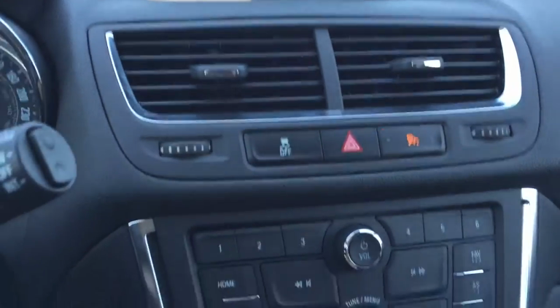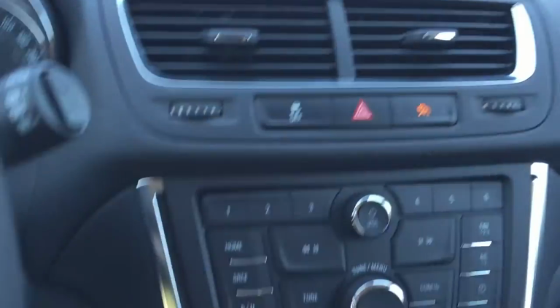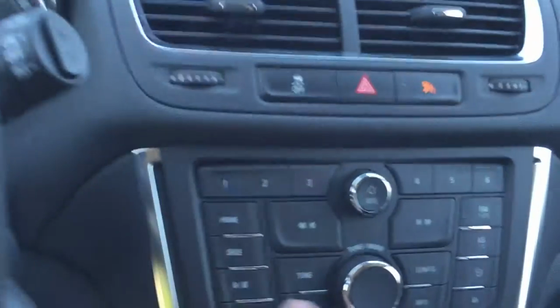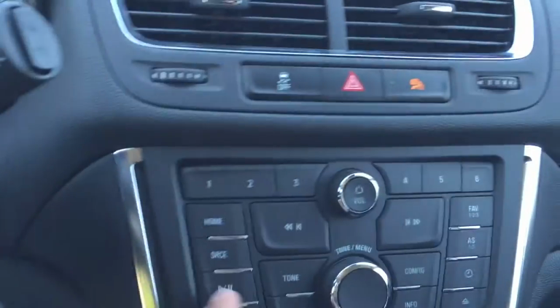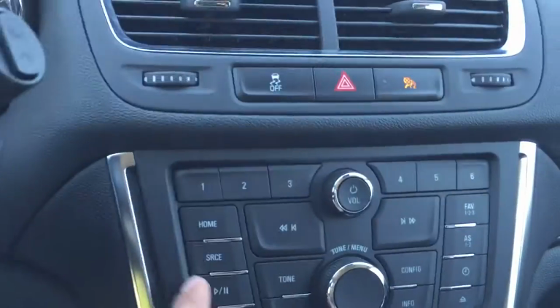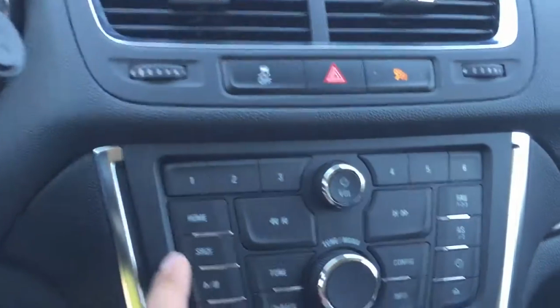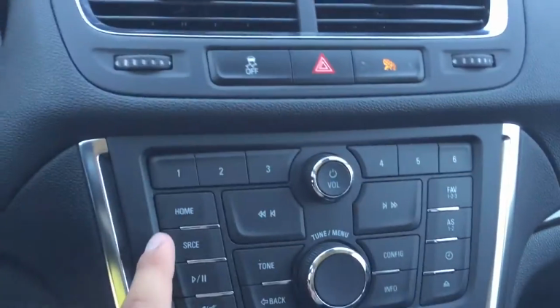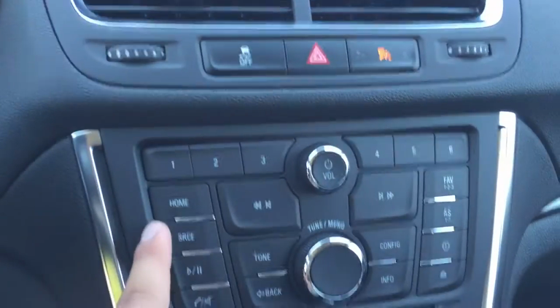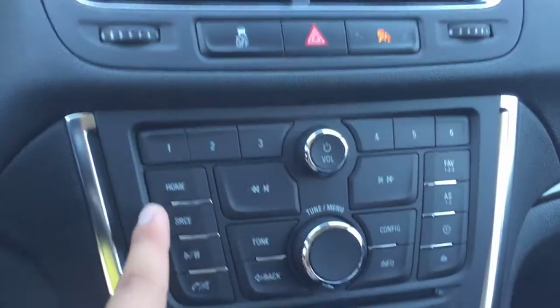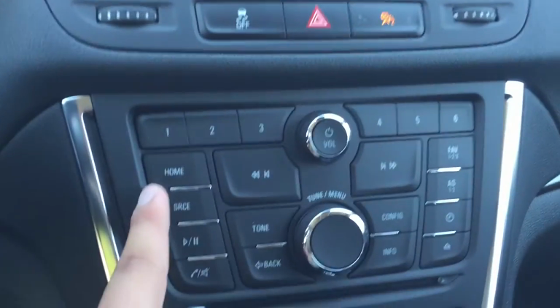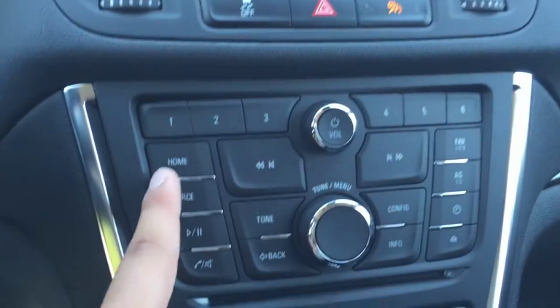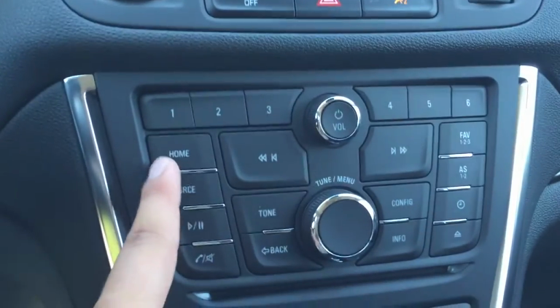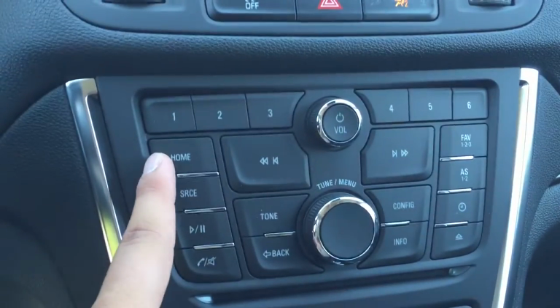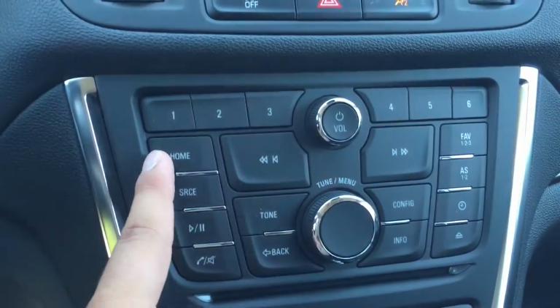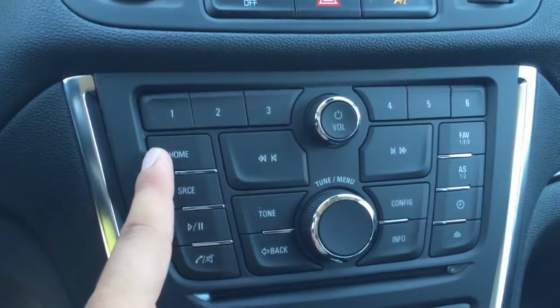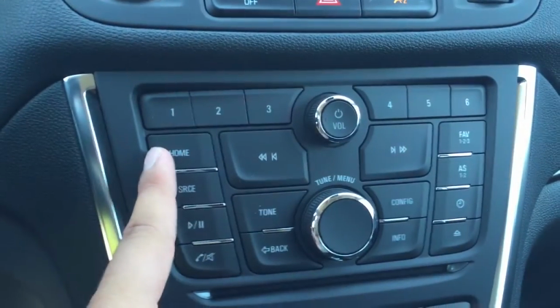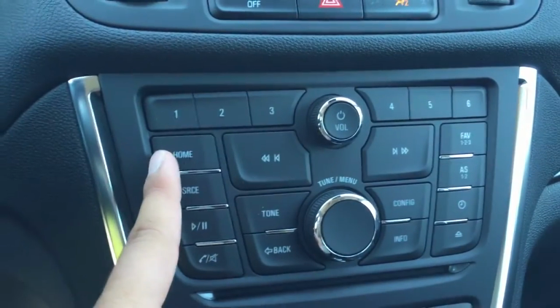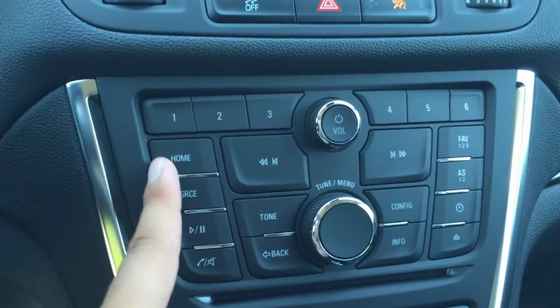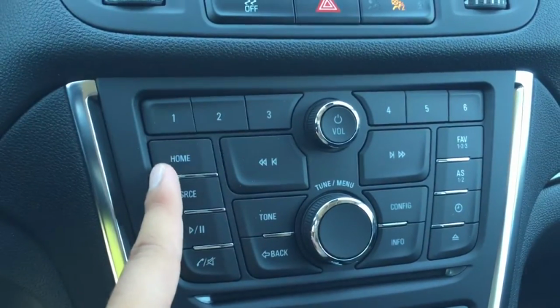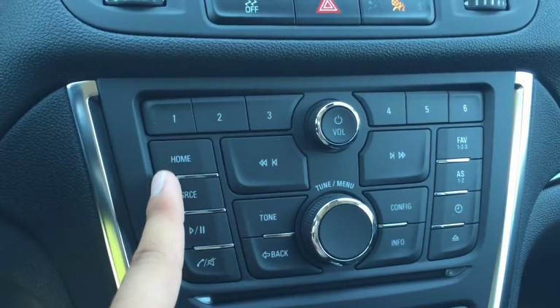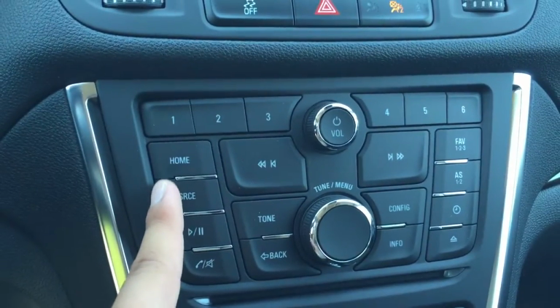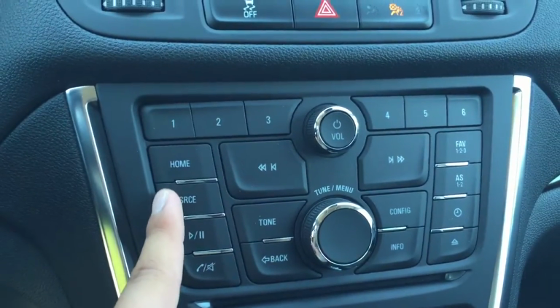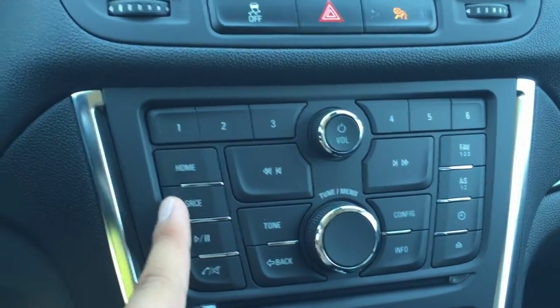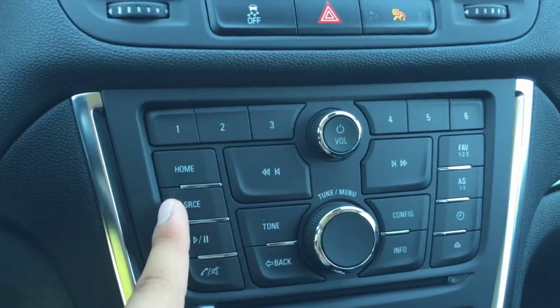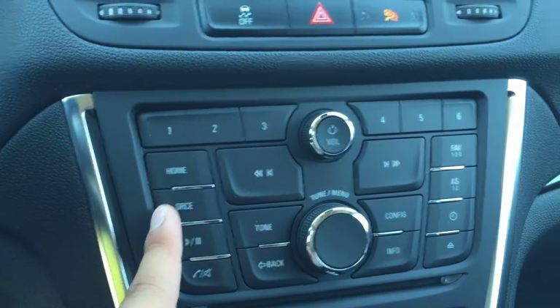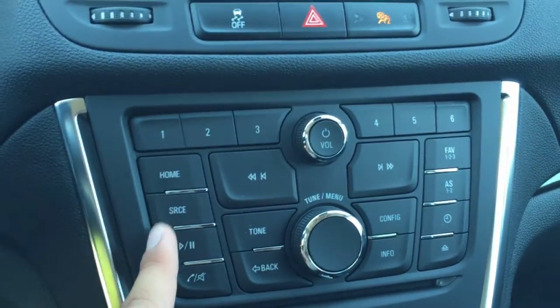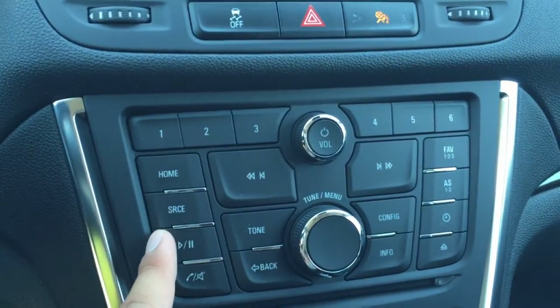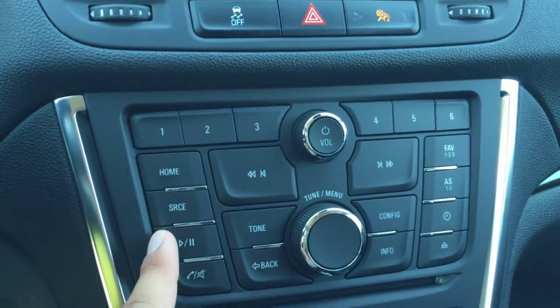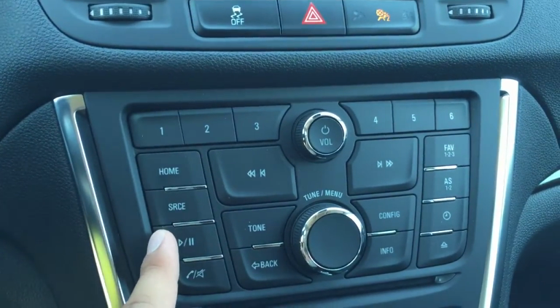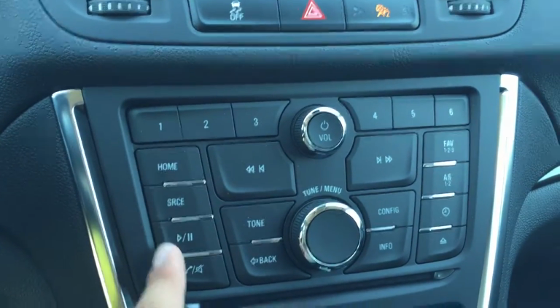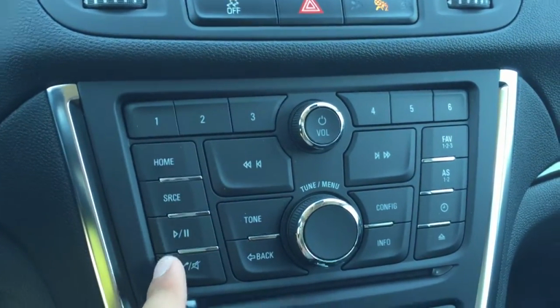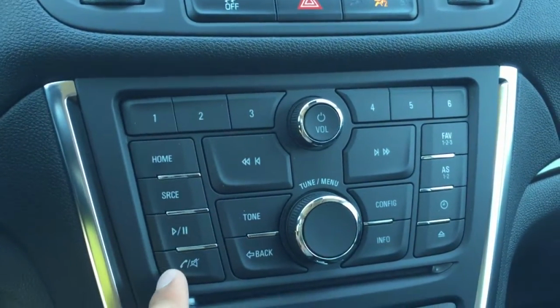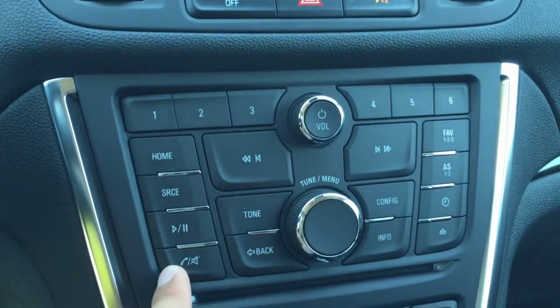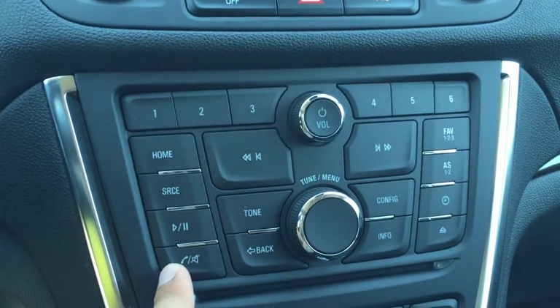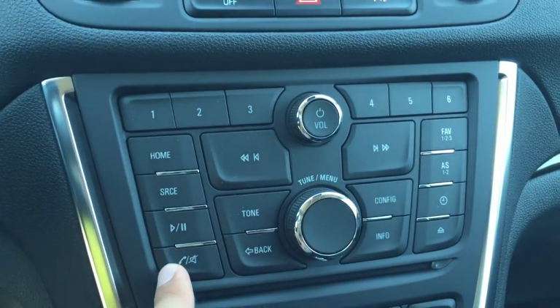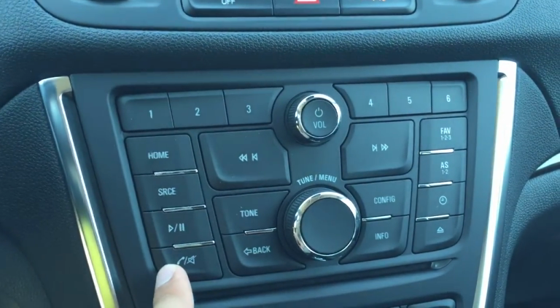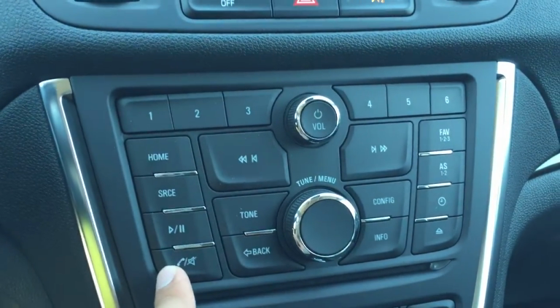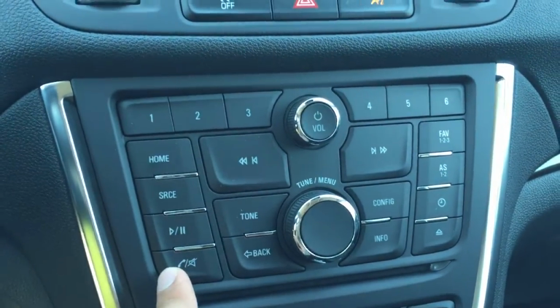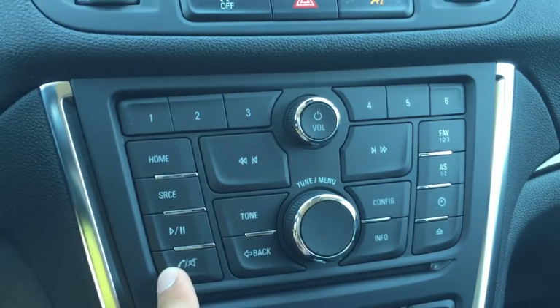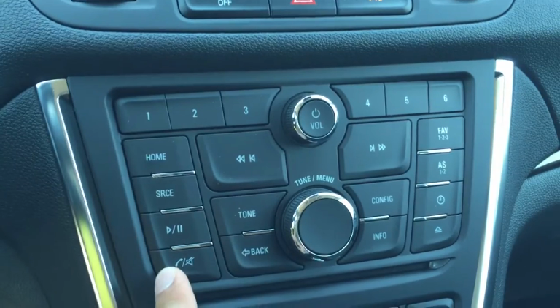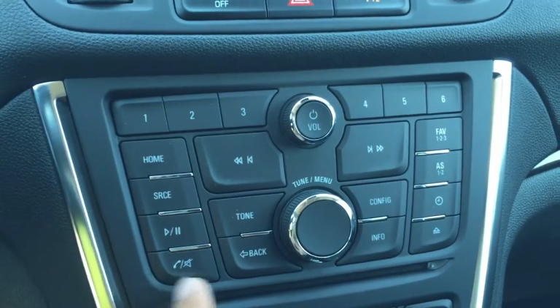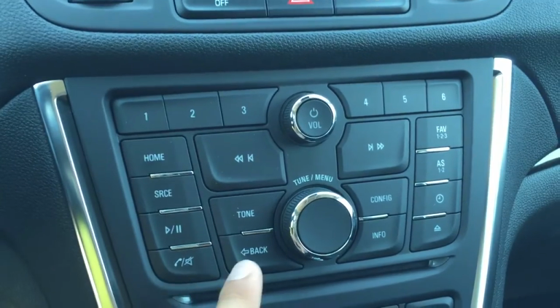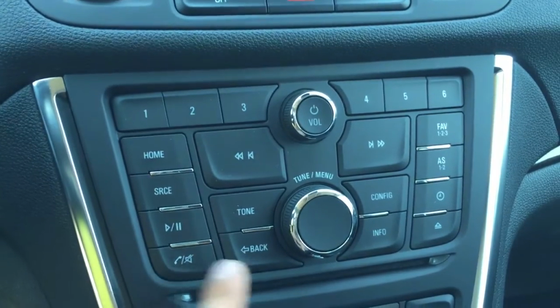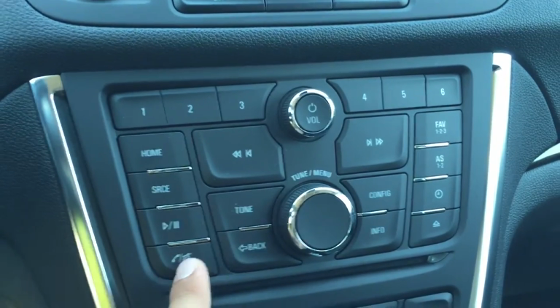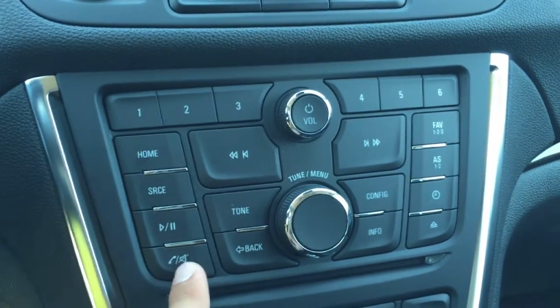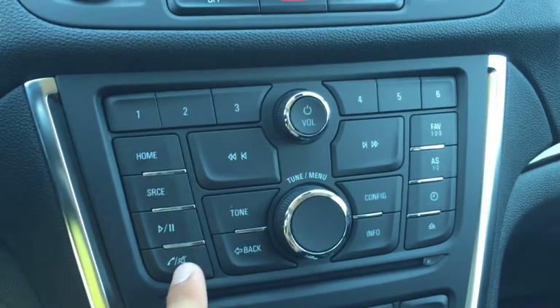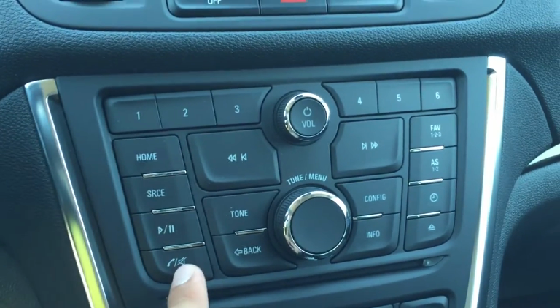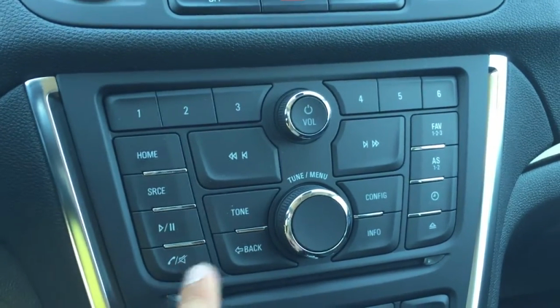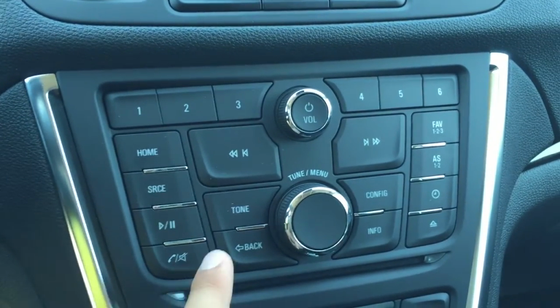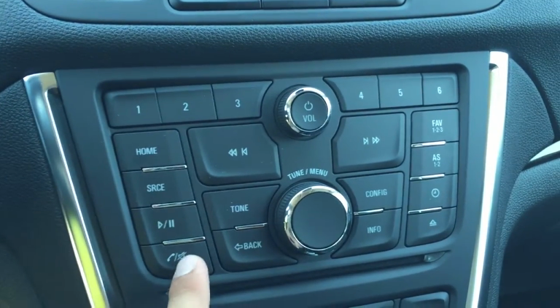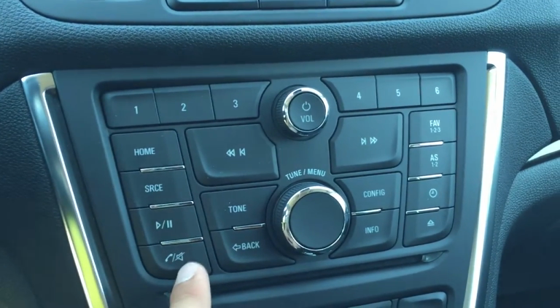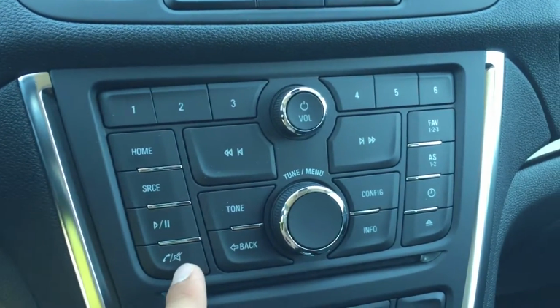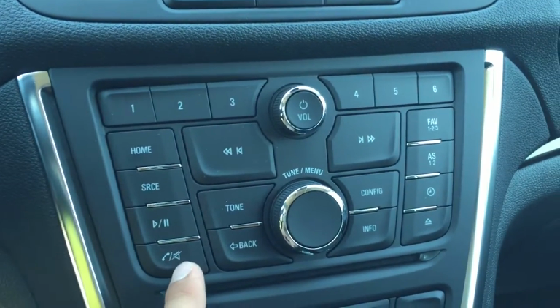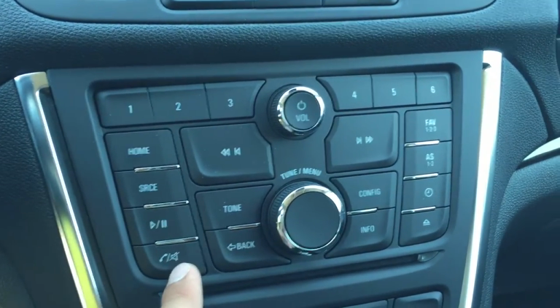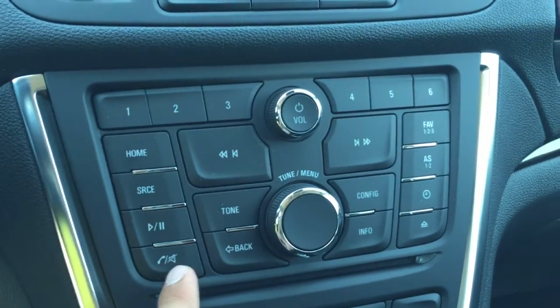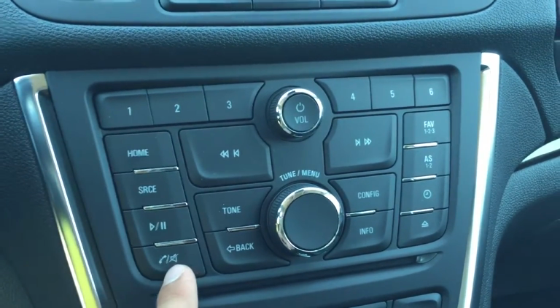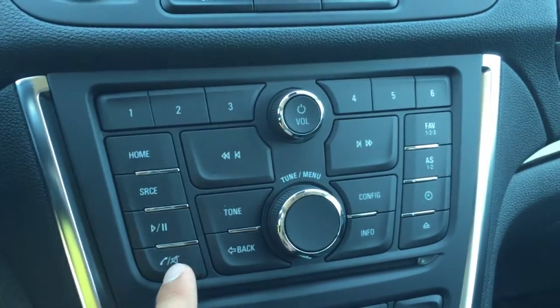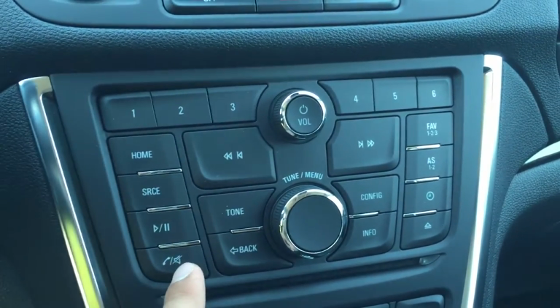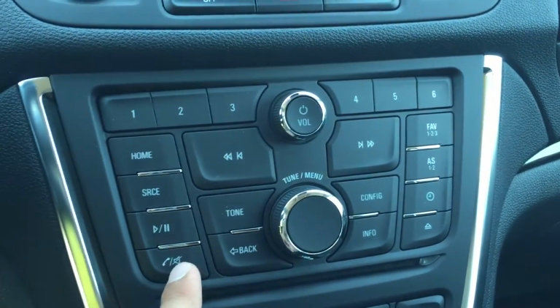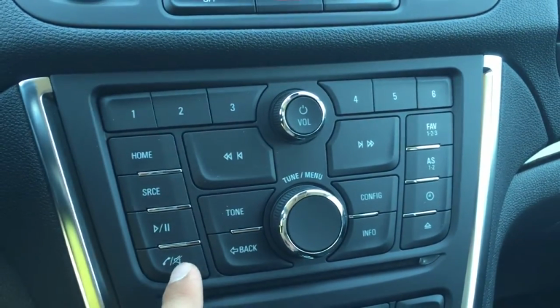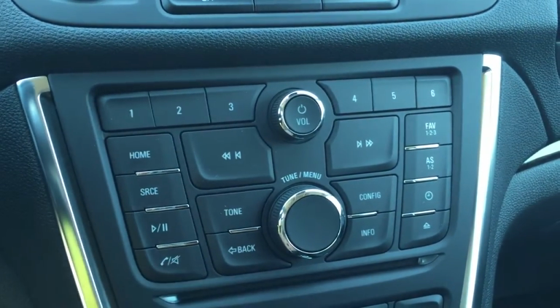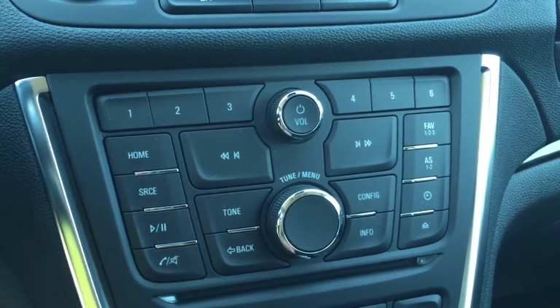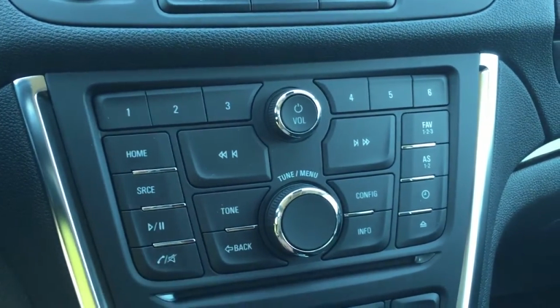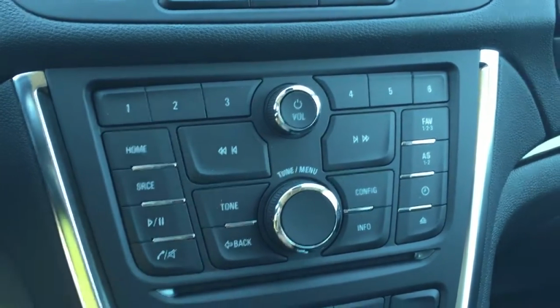Along the left hand side here is the home button, source button, play/pause, and some more hands-free buttons for answering and muting calls.